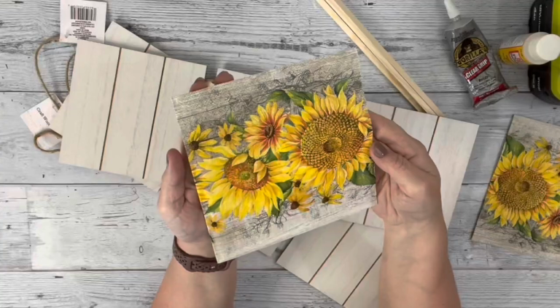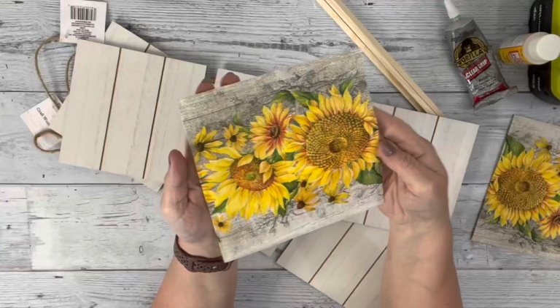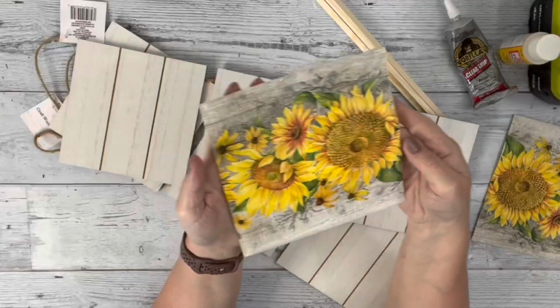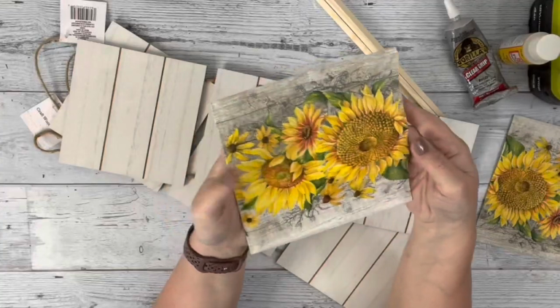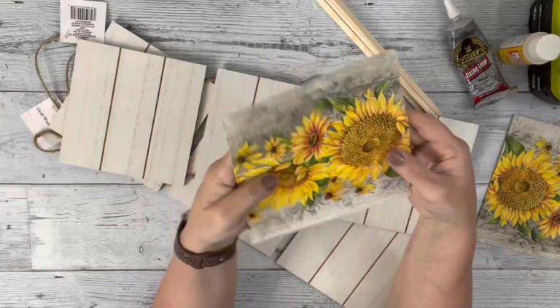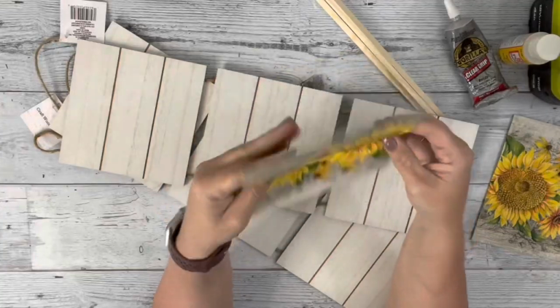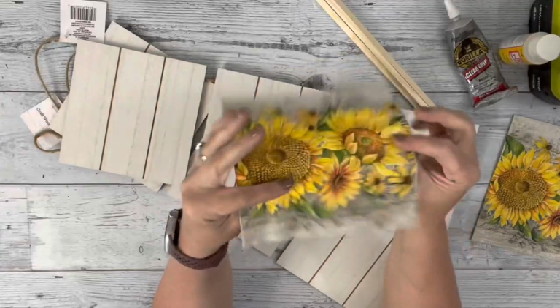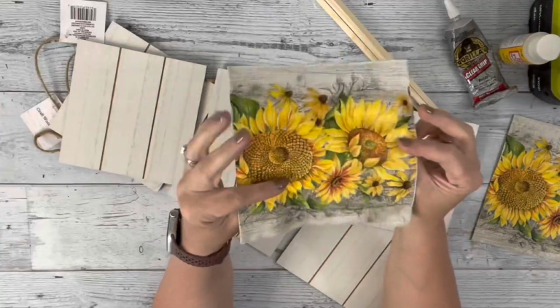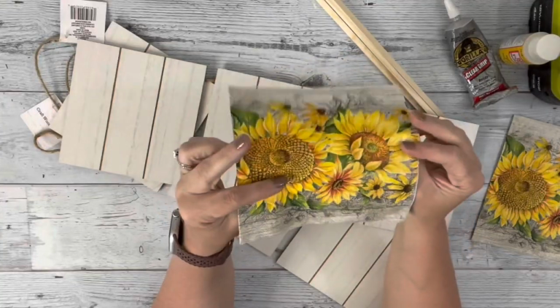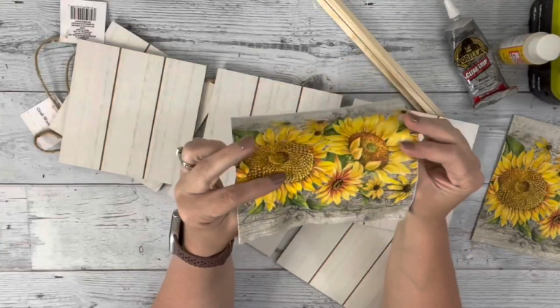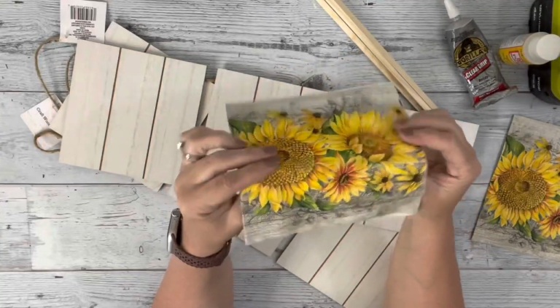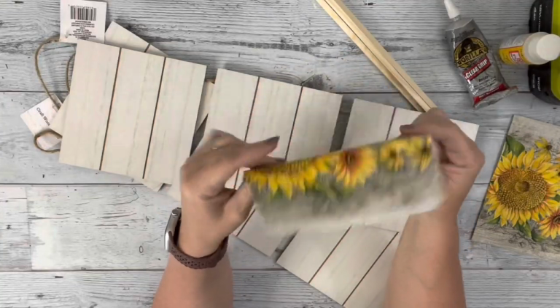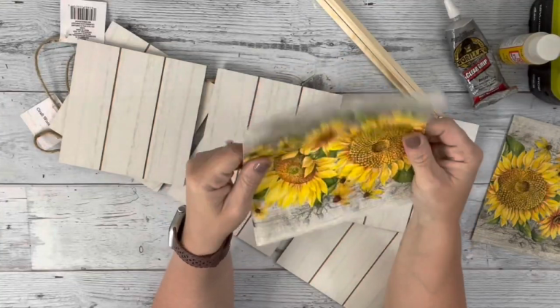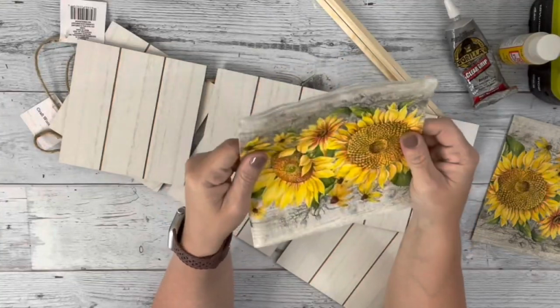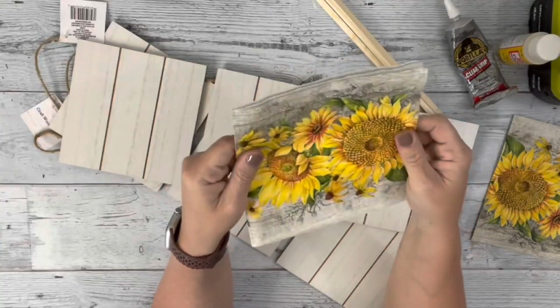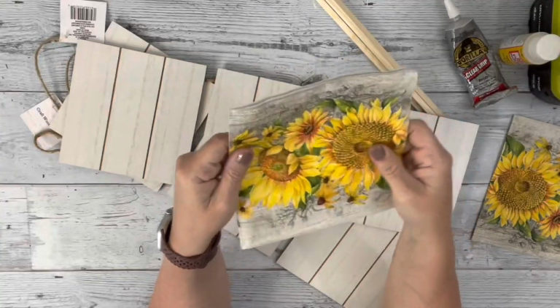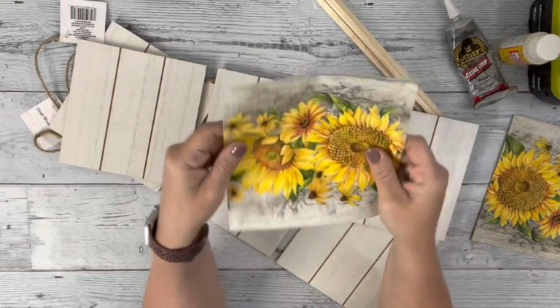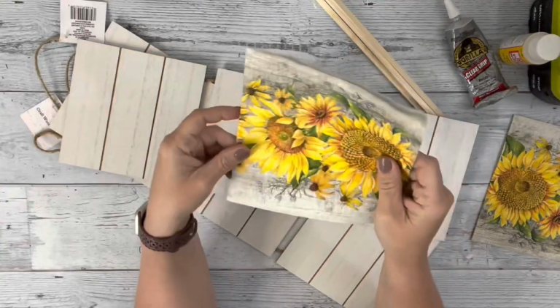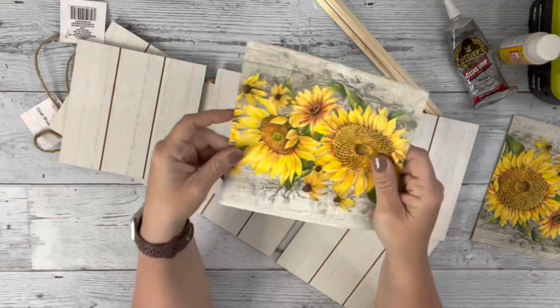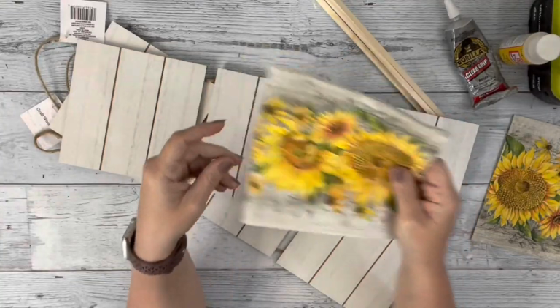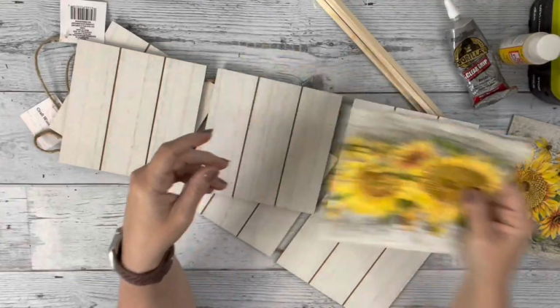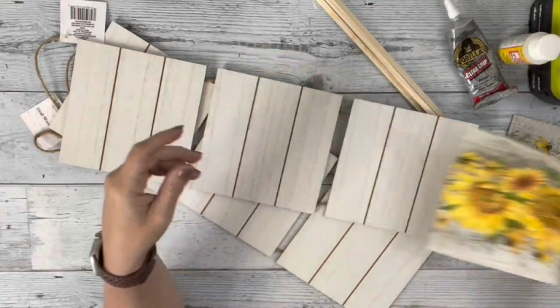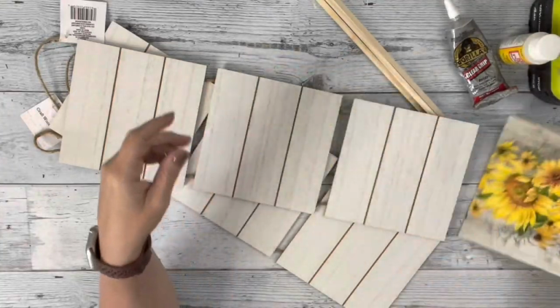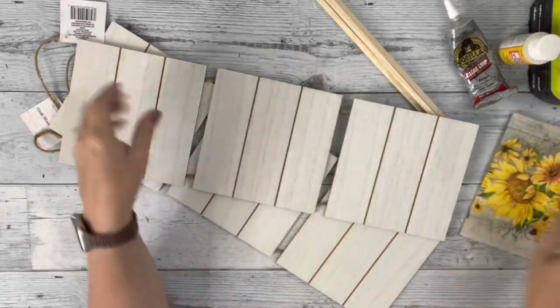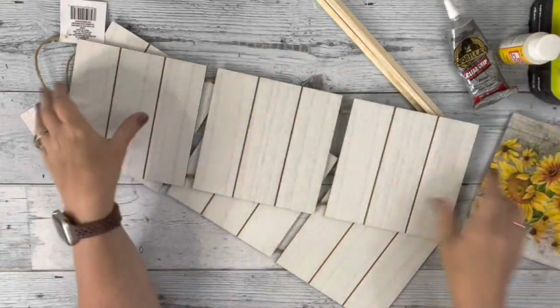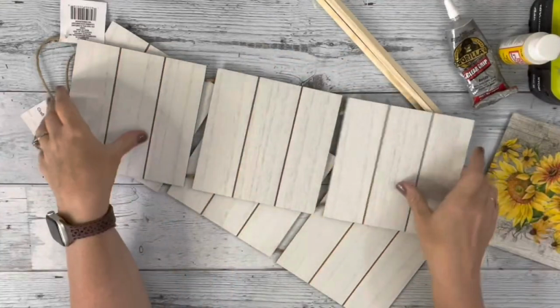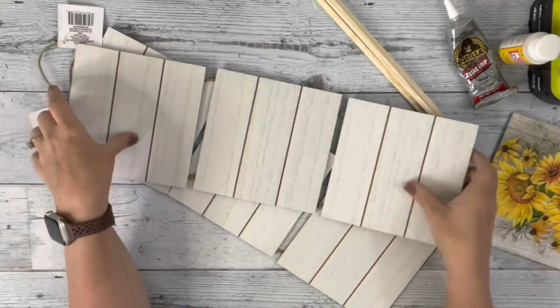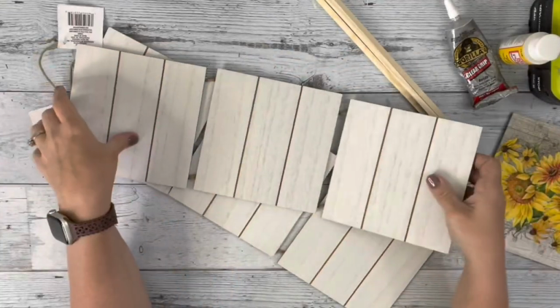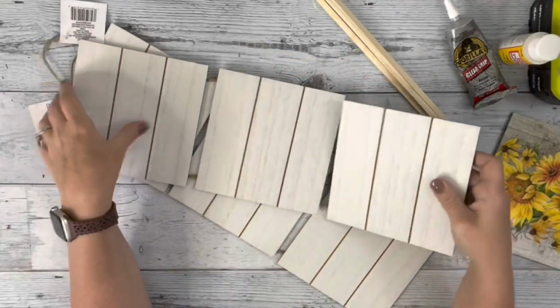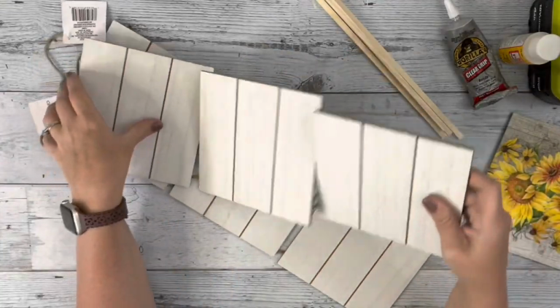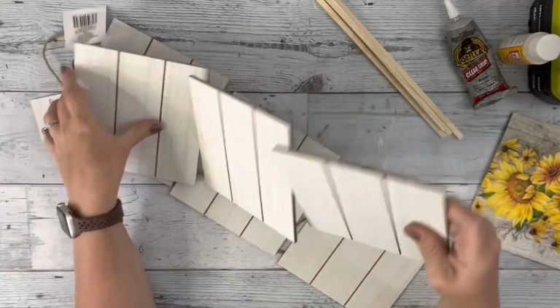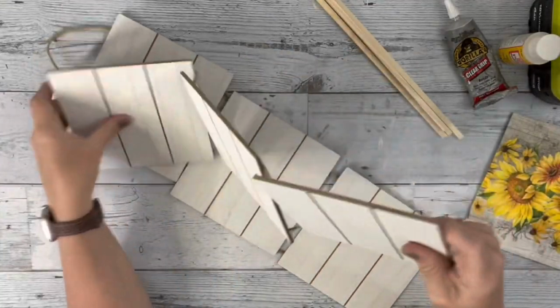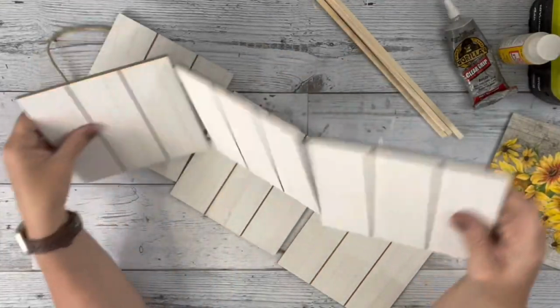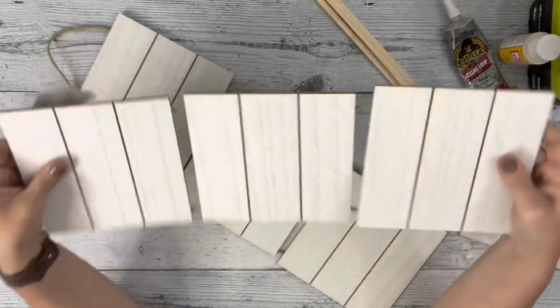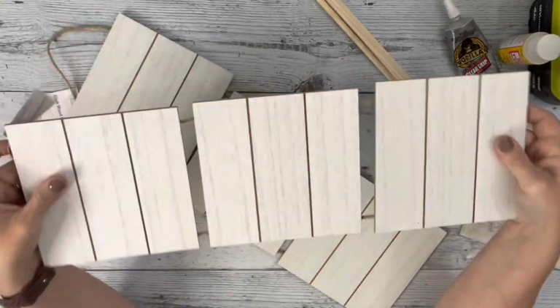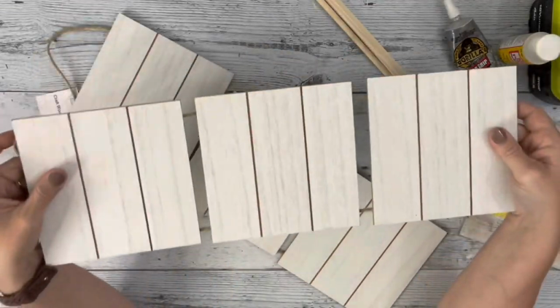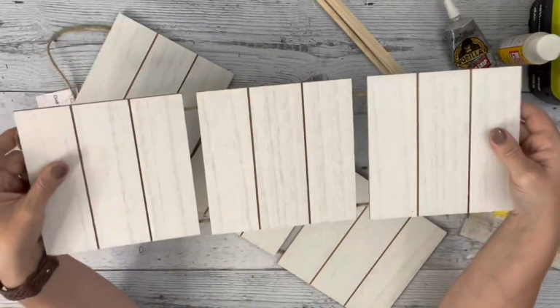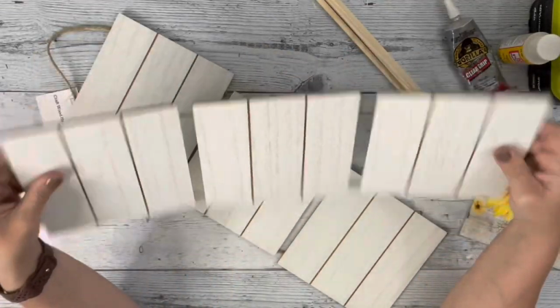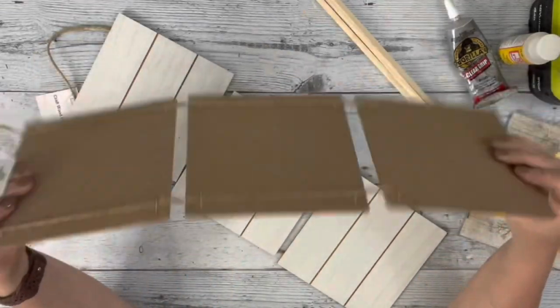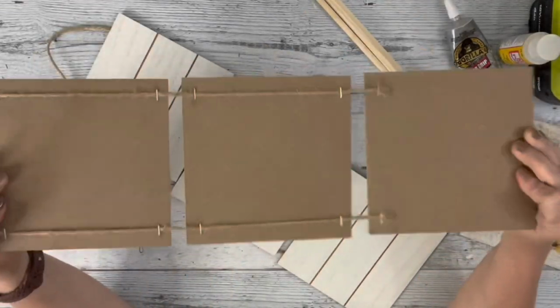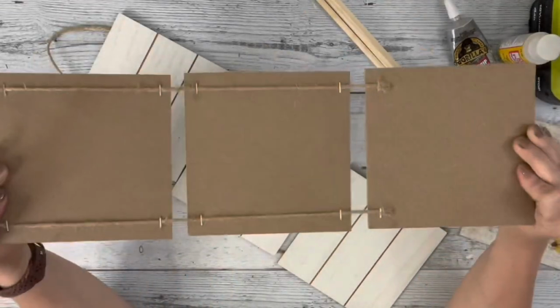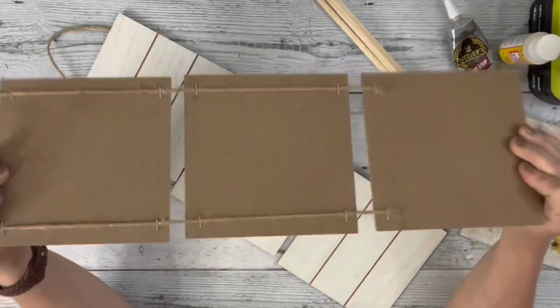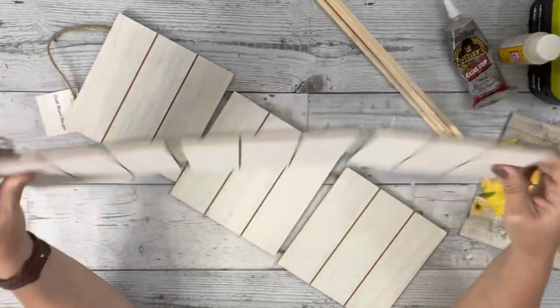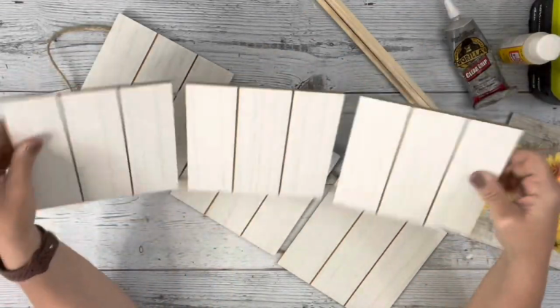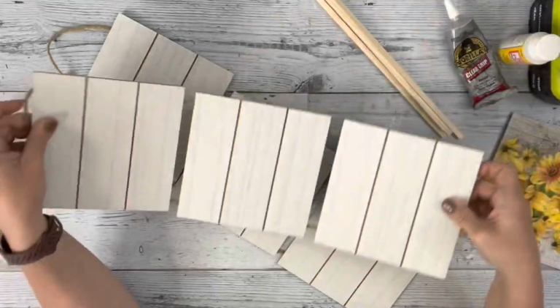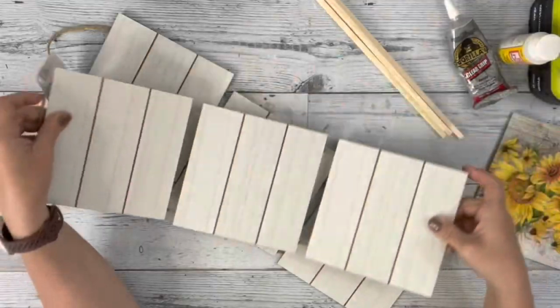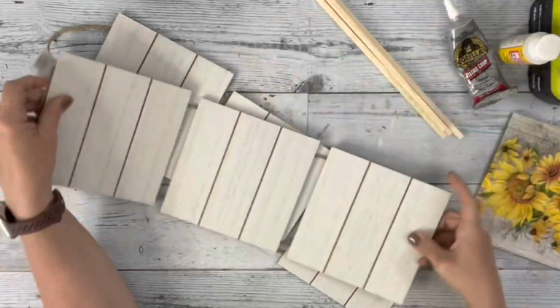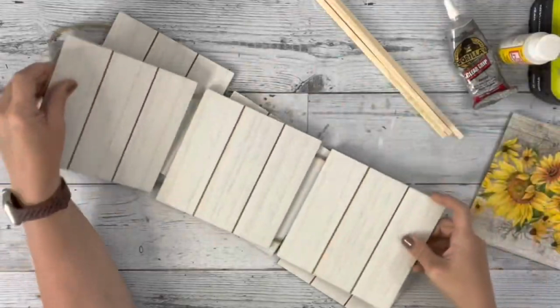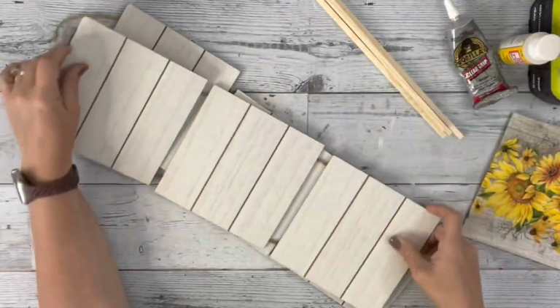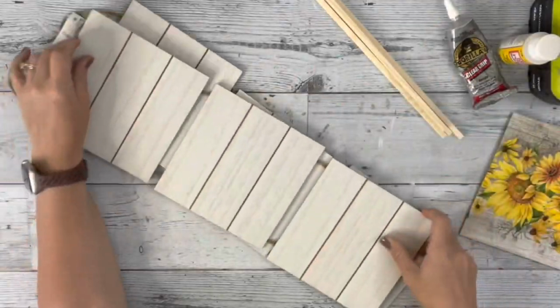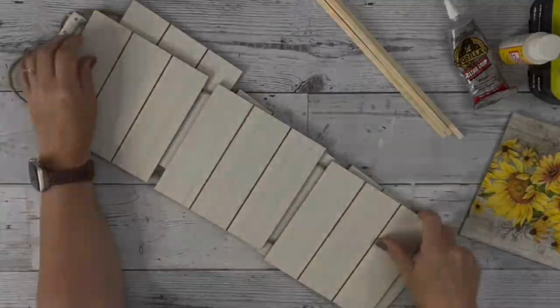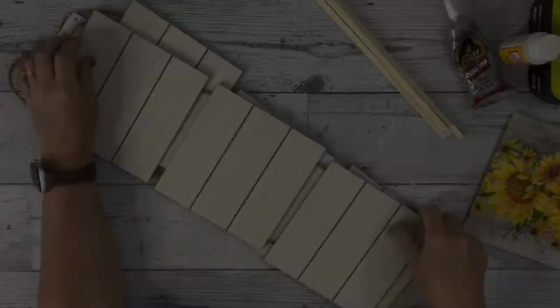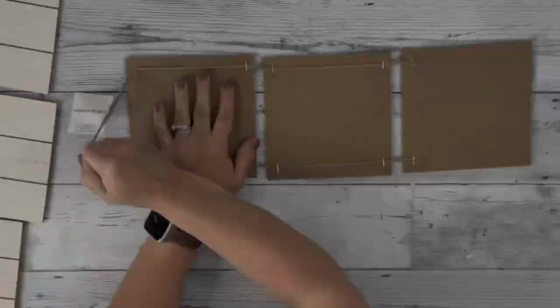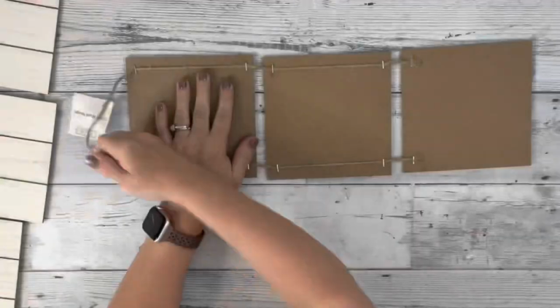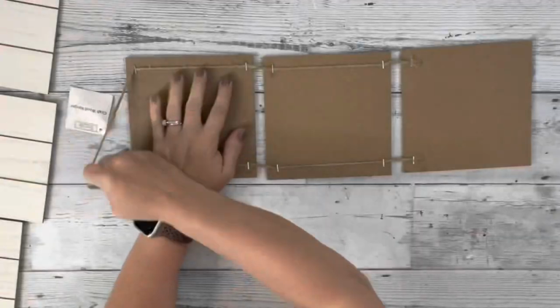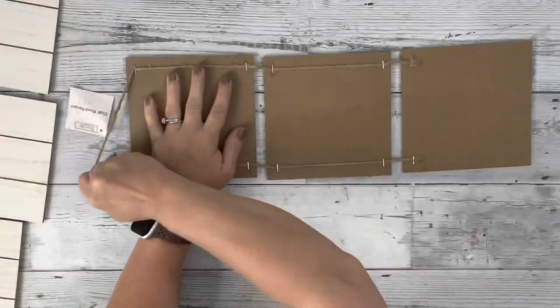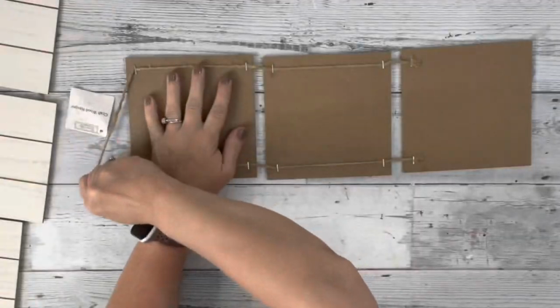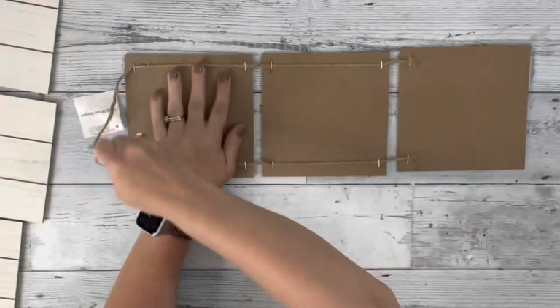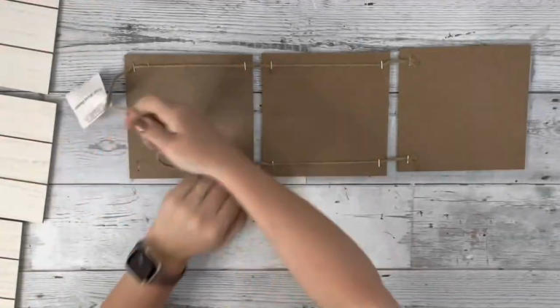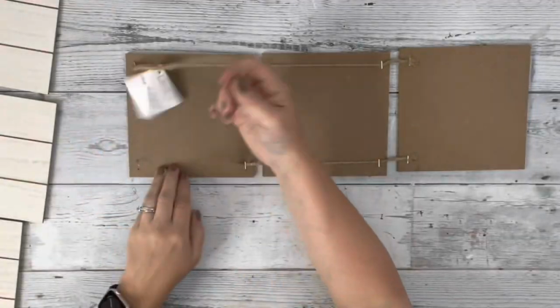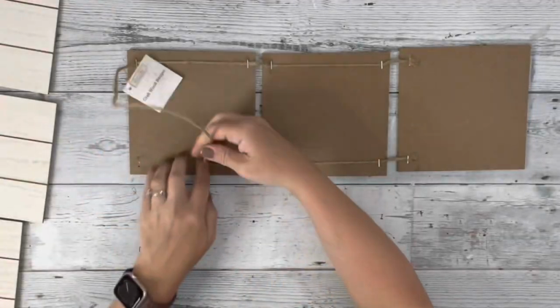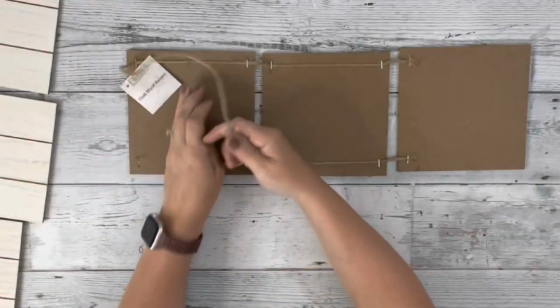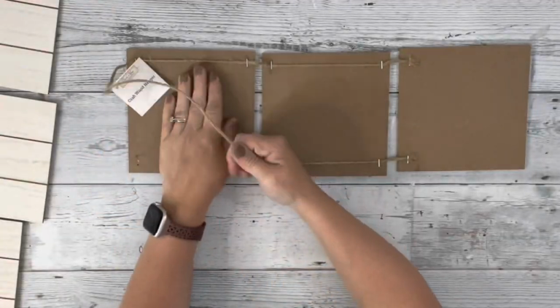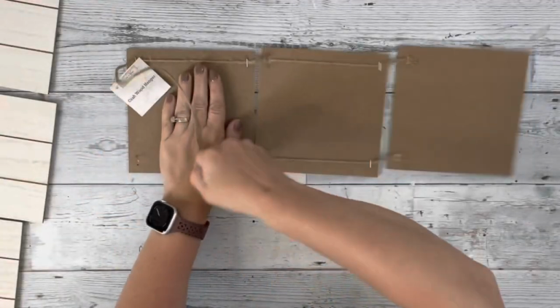Hey guys, it's Beth. Today I'll be using one of these napkins from Amazon and two of these hangers from Dollar Tree to make a planter box.